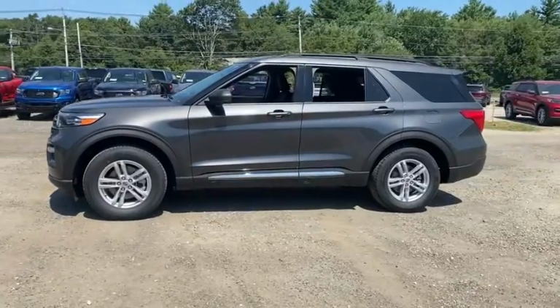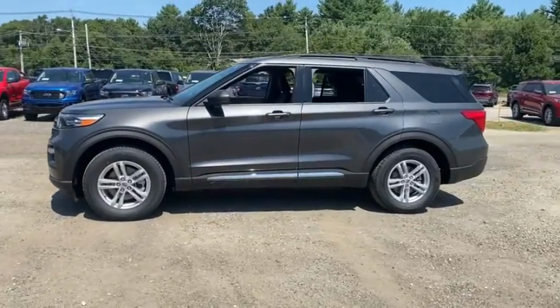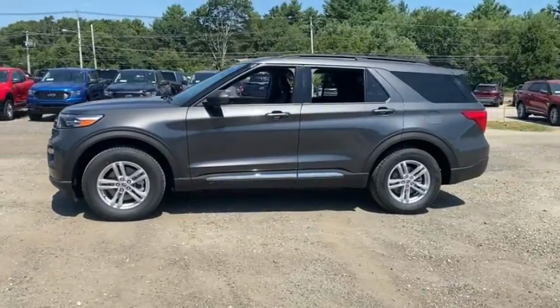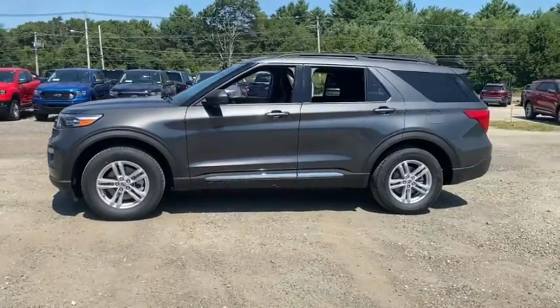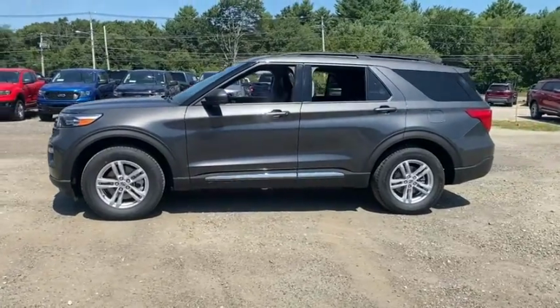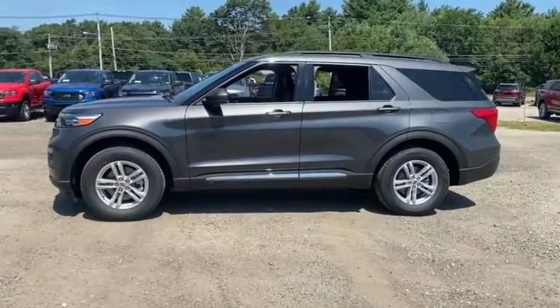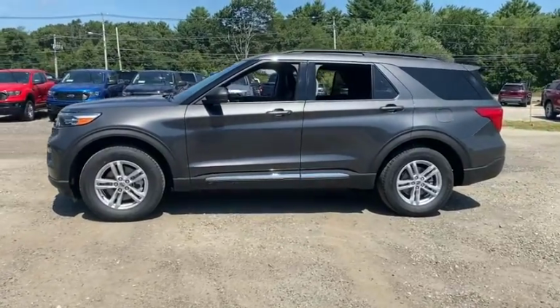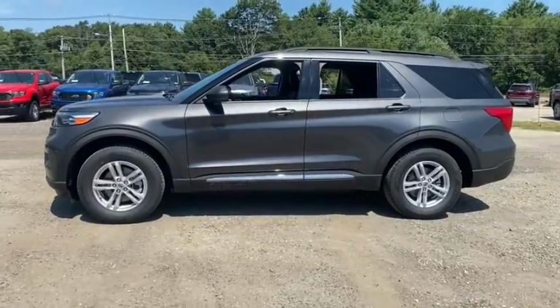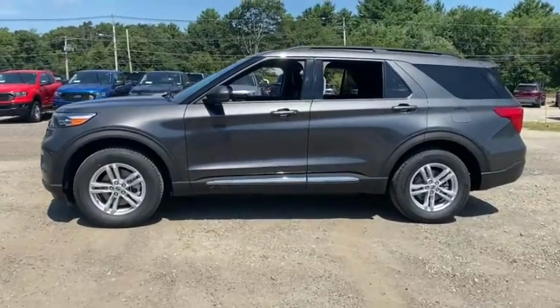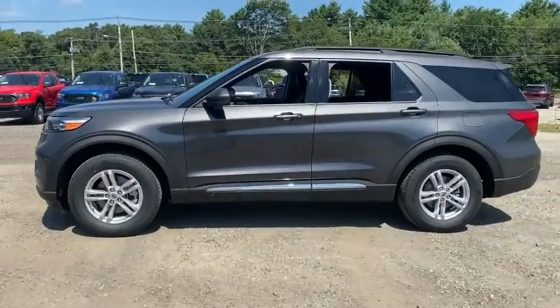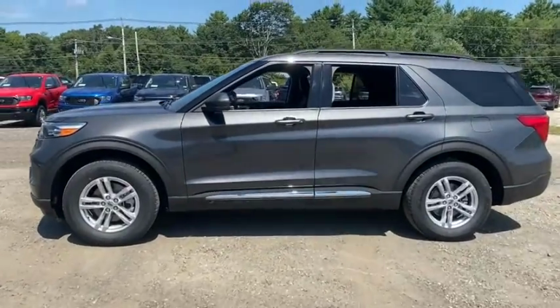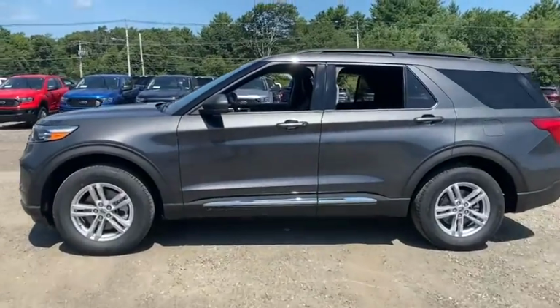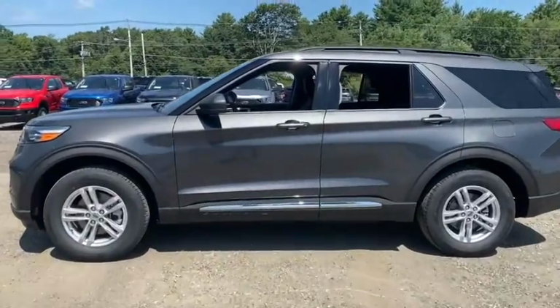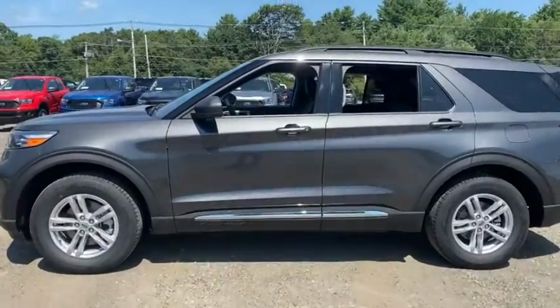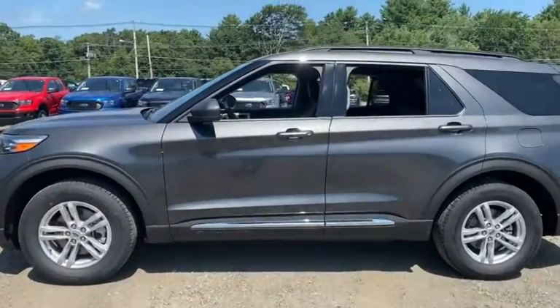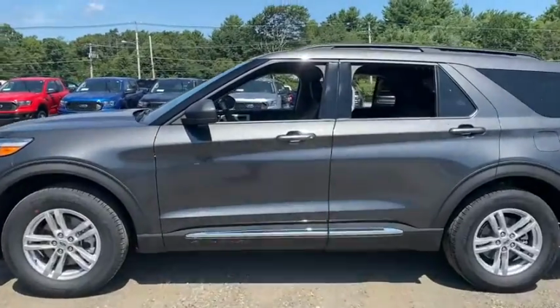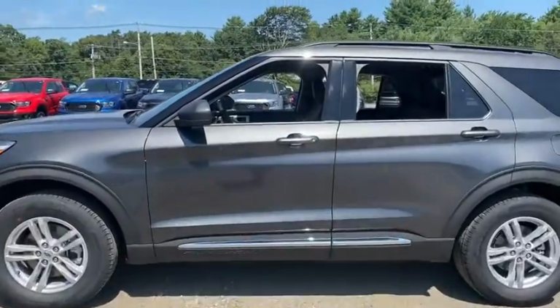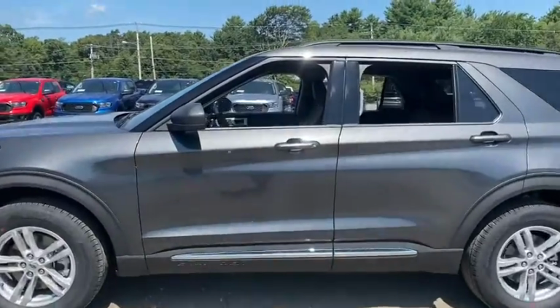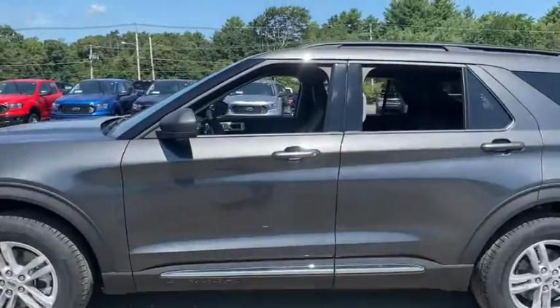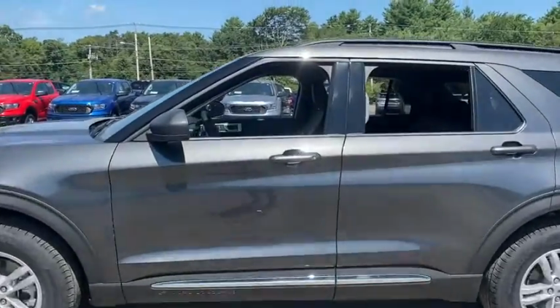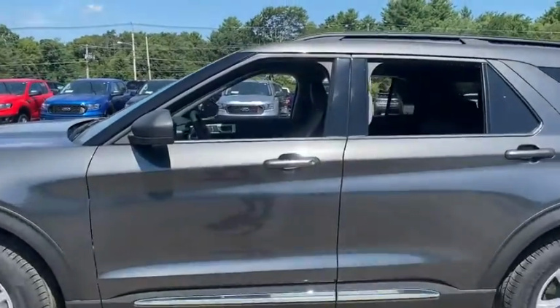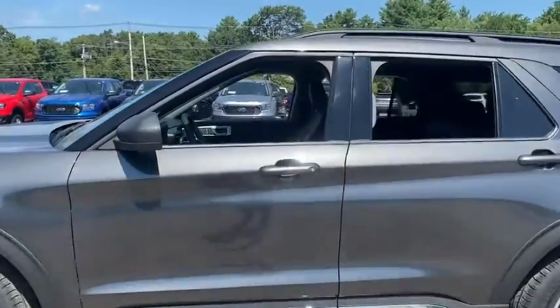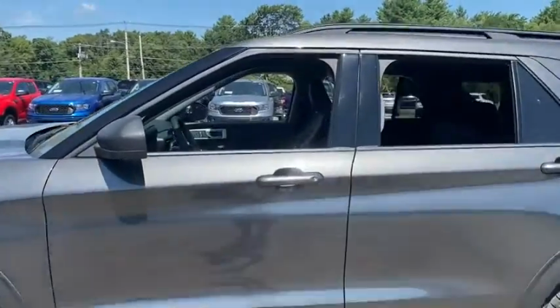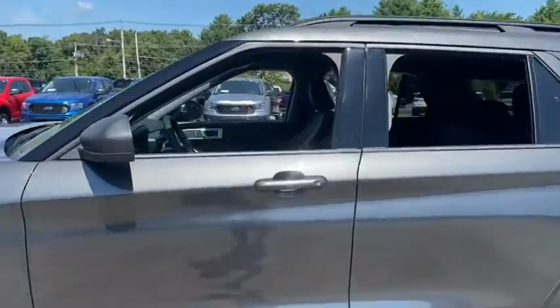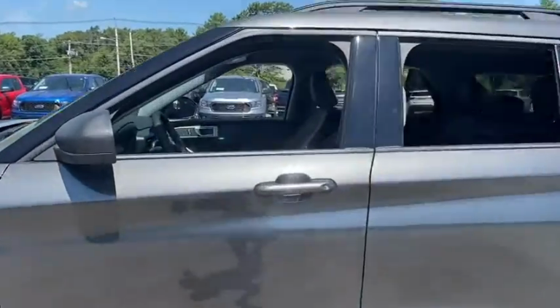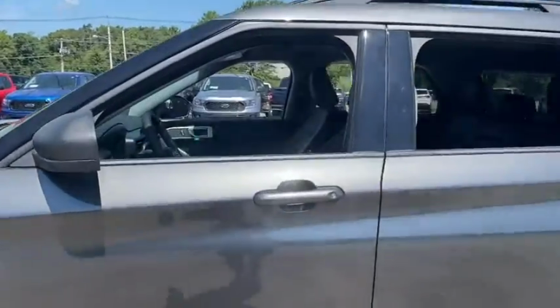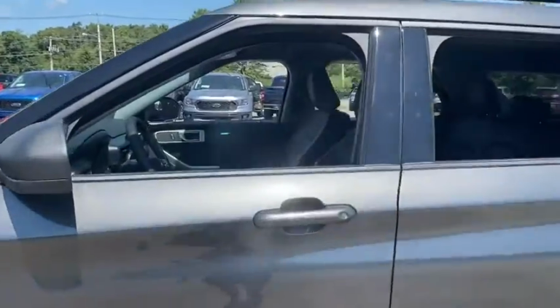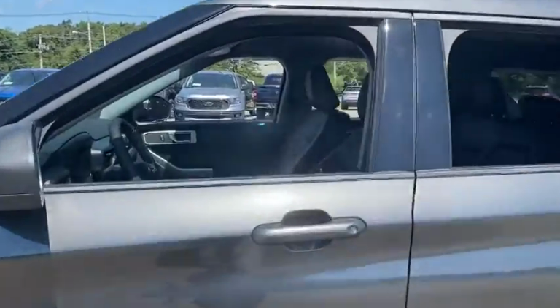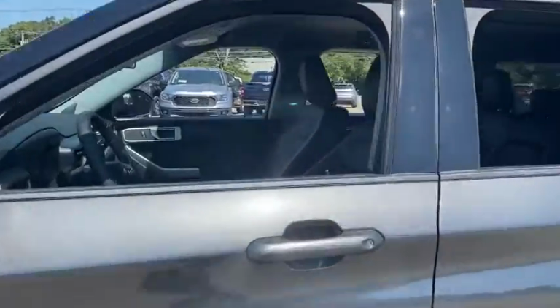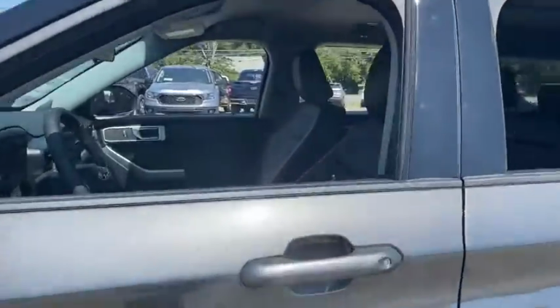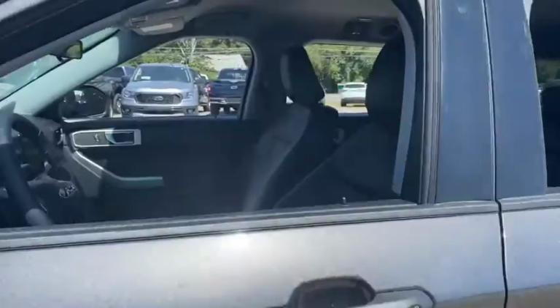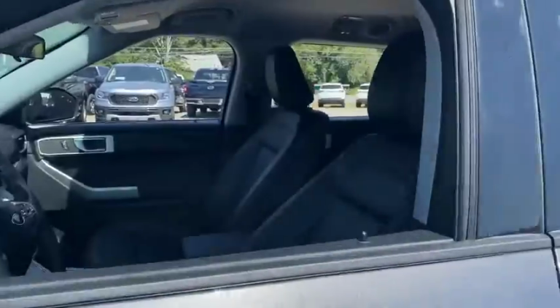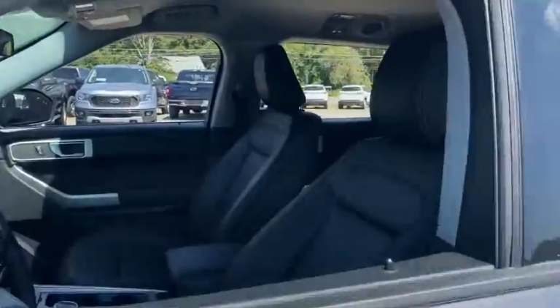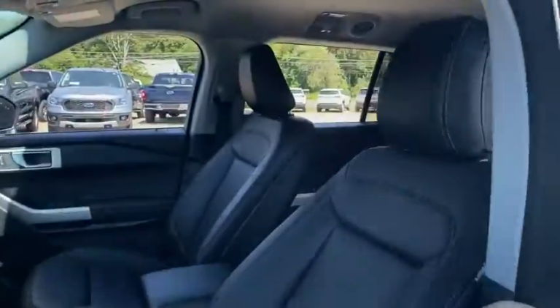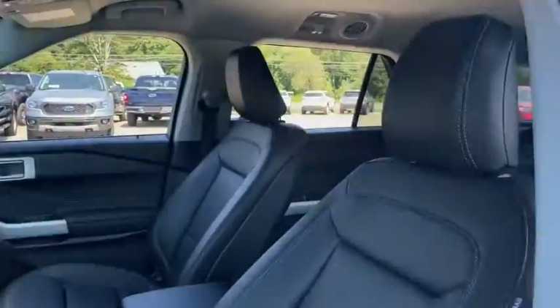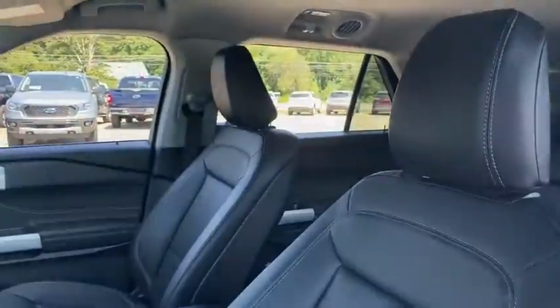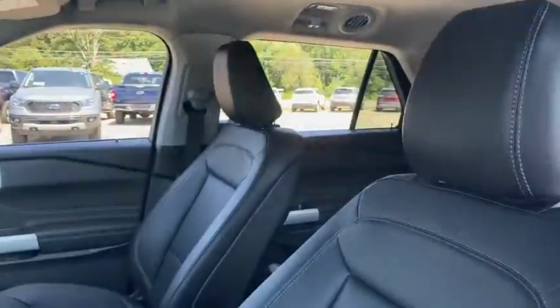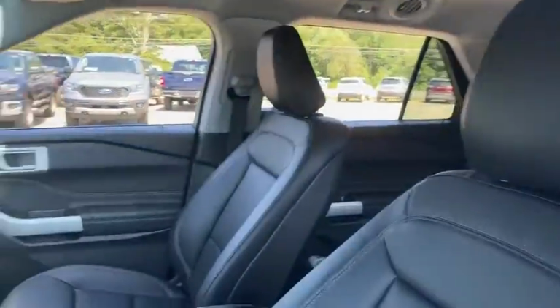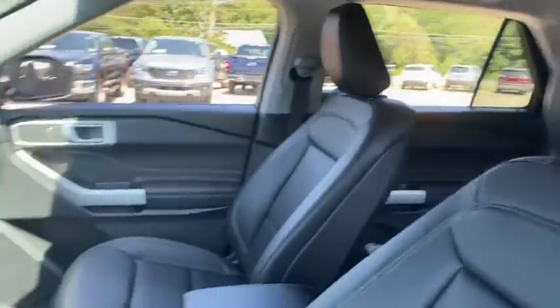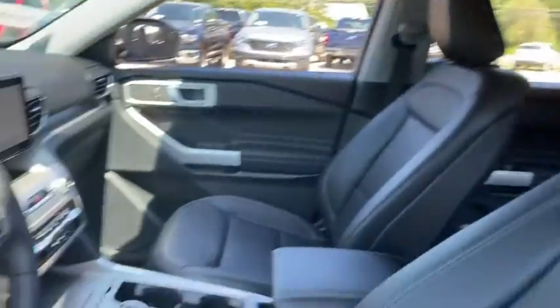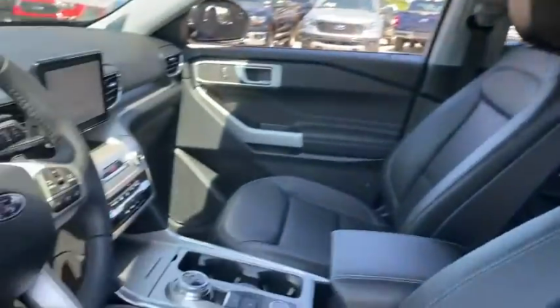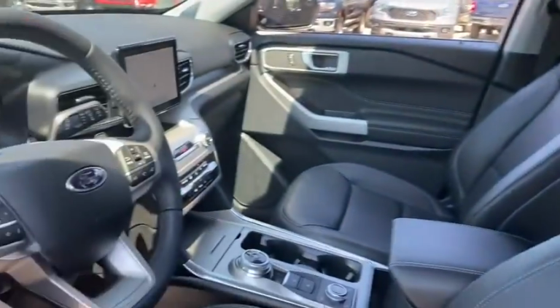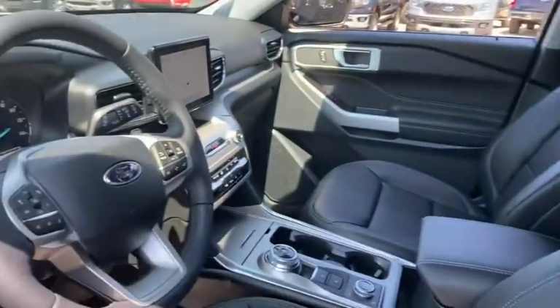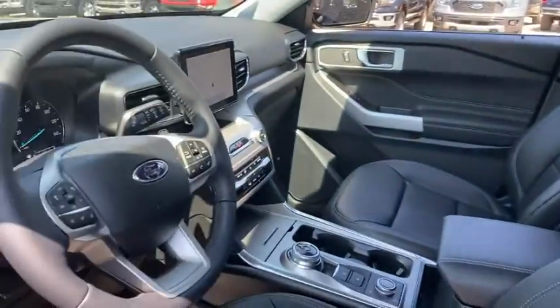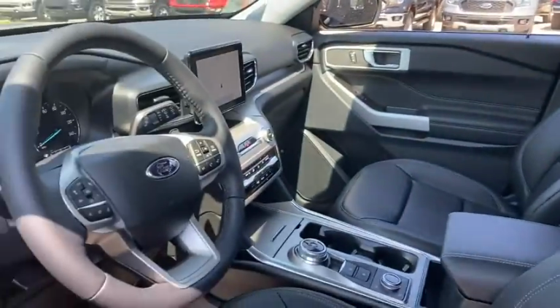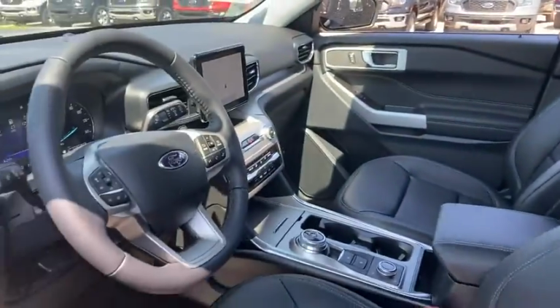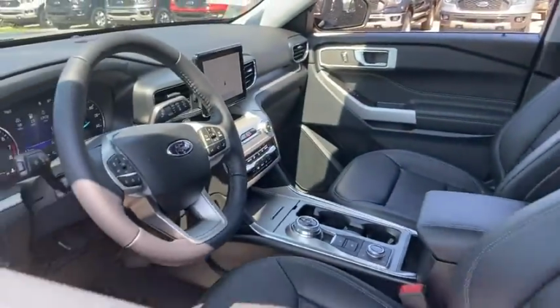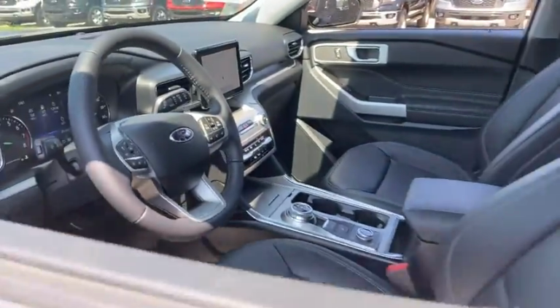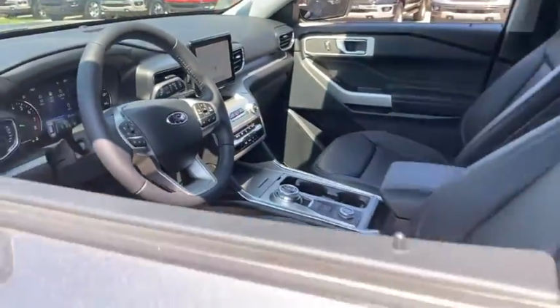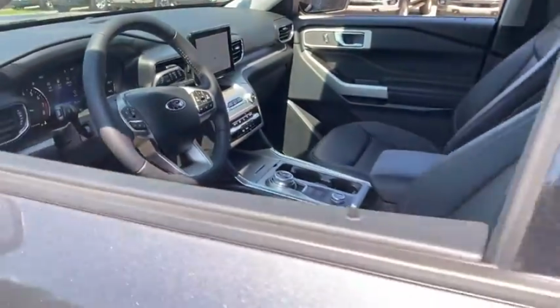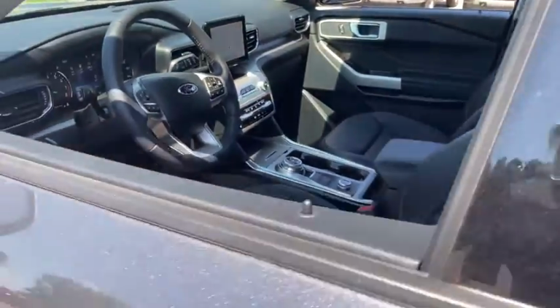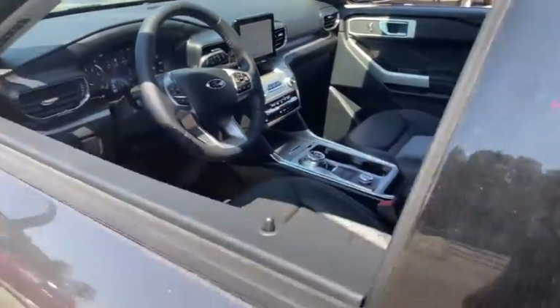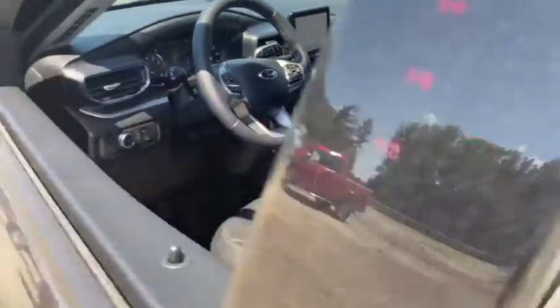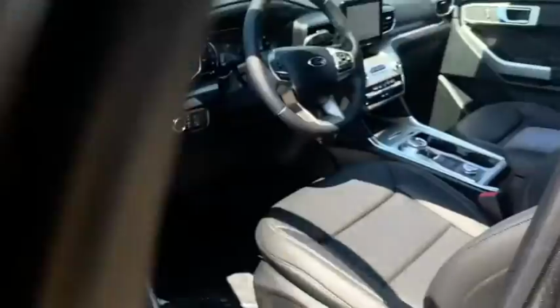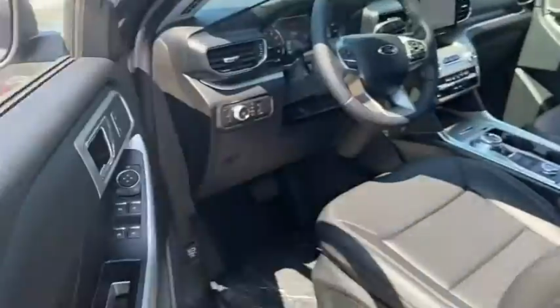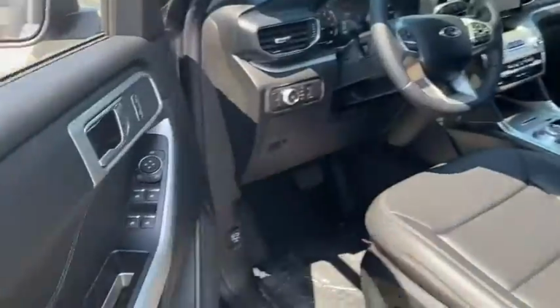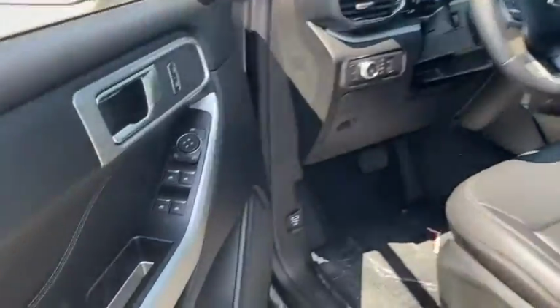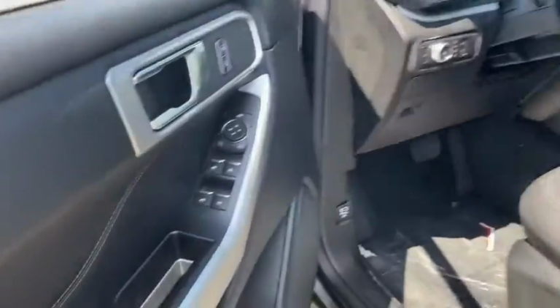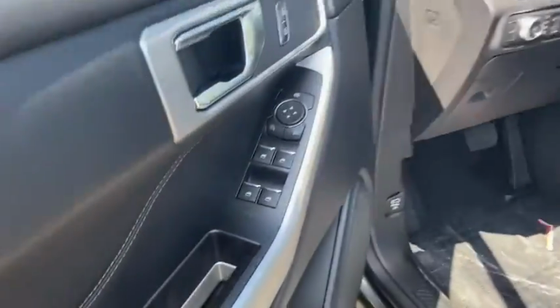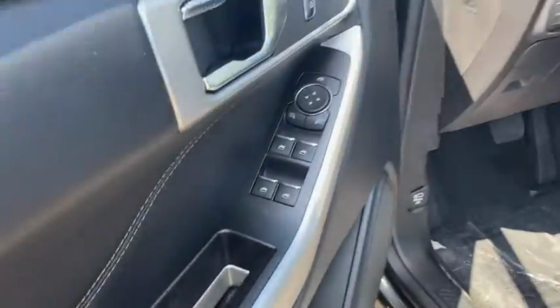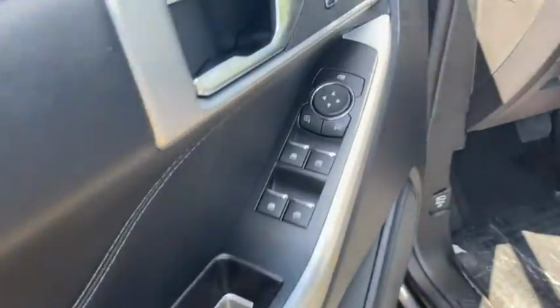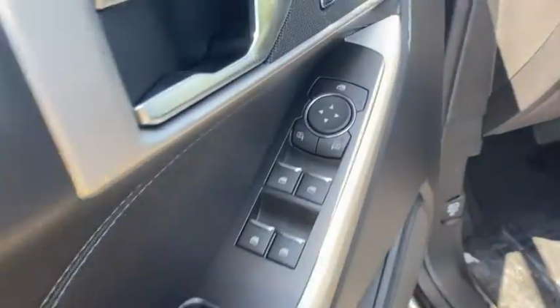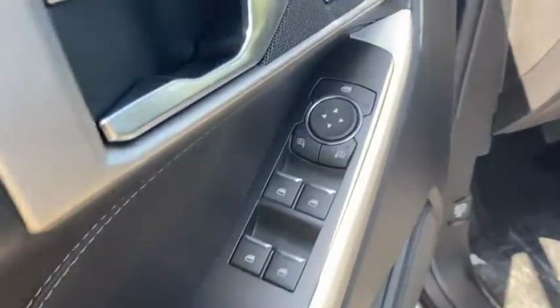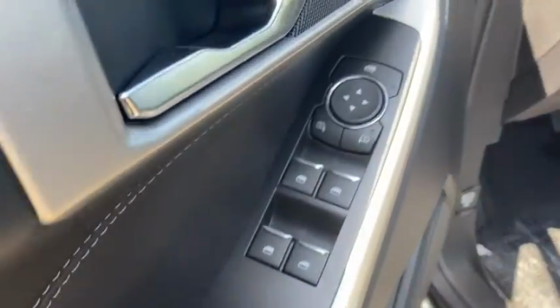Power liftgate. Traction control. Remote engine start. Power passenger seat. Dual airbags. Leather wrapped steering wheel.